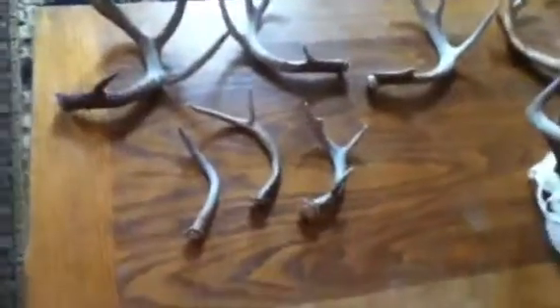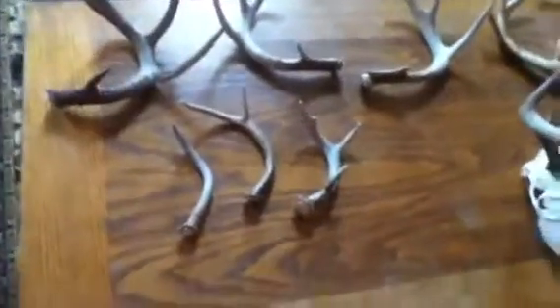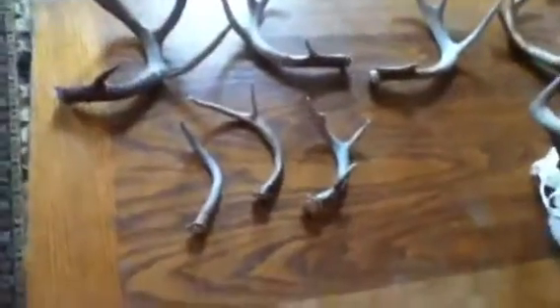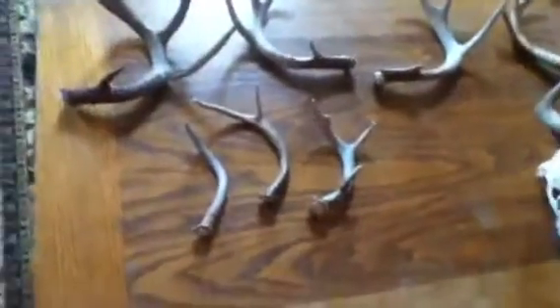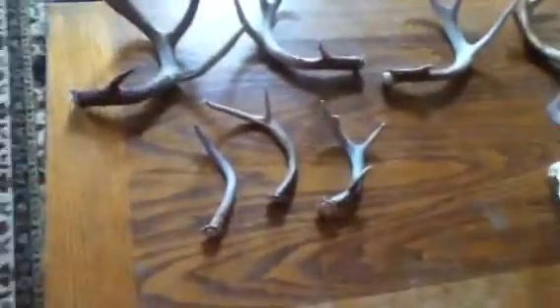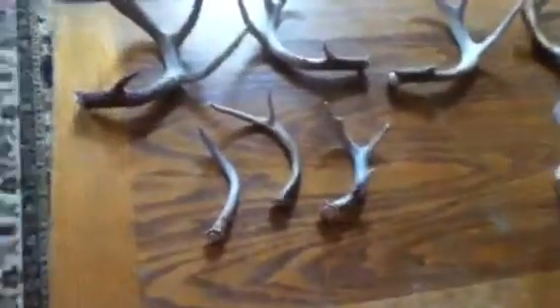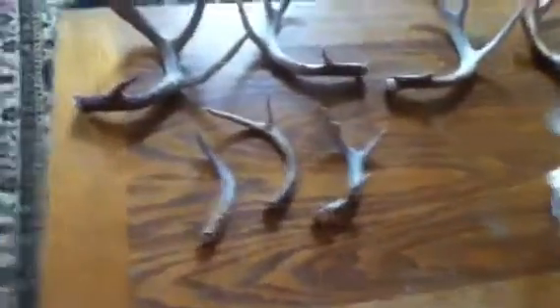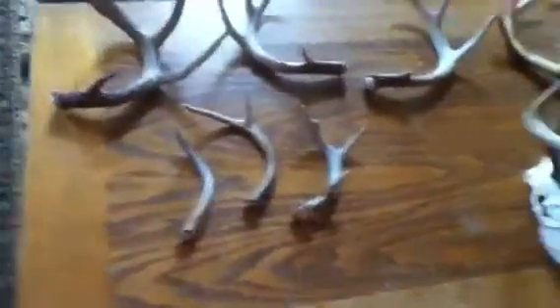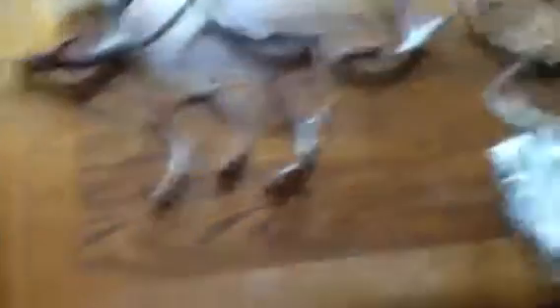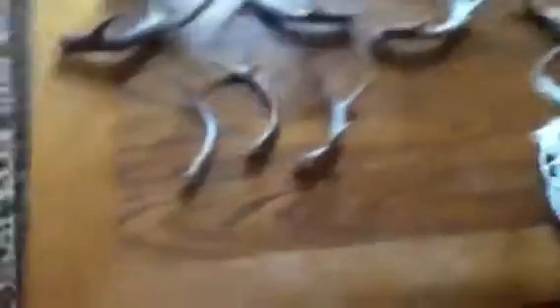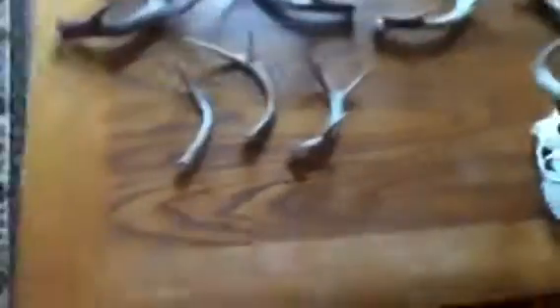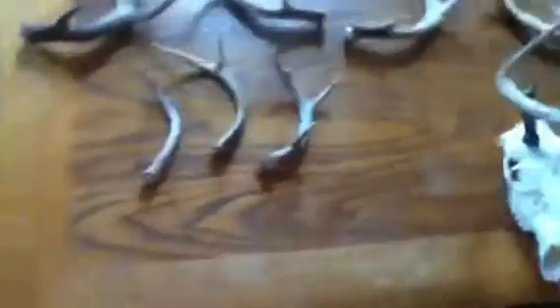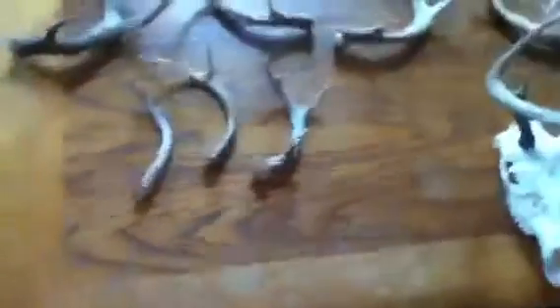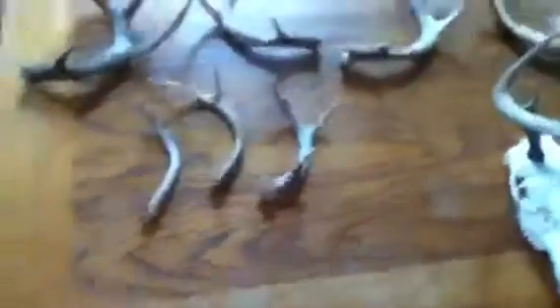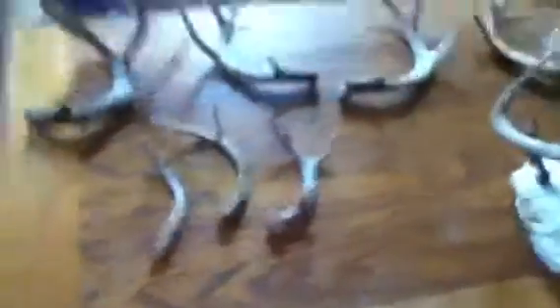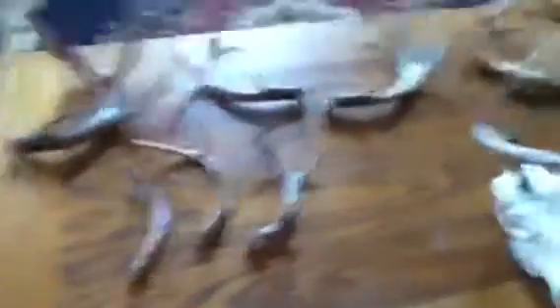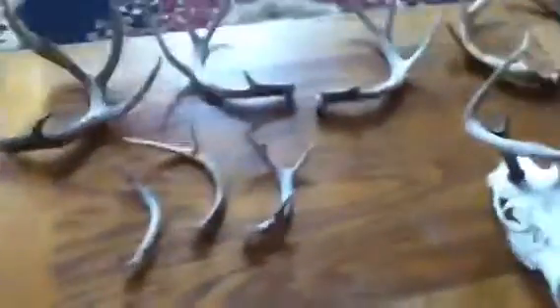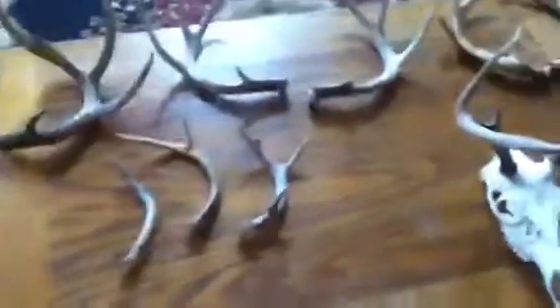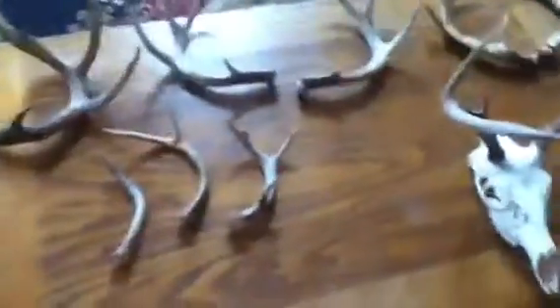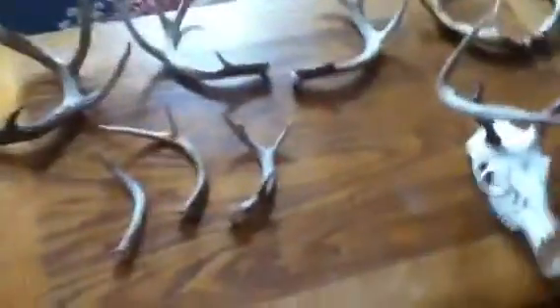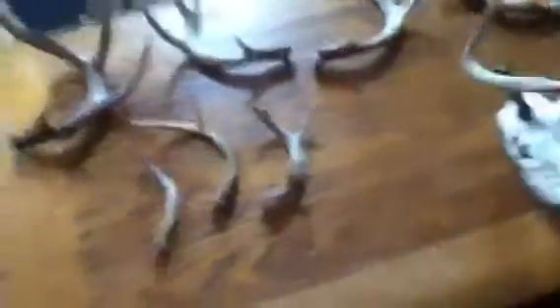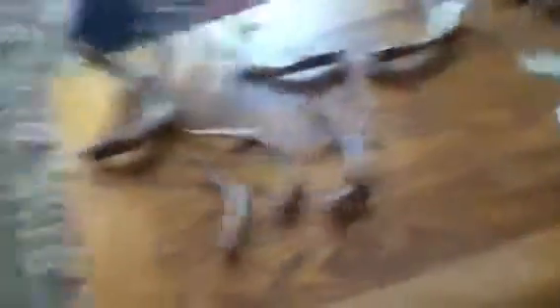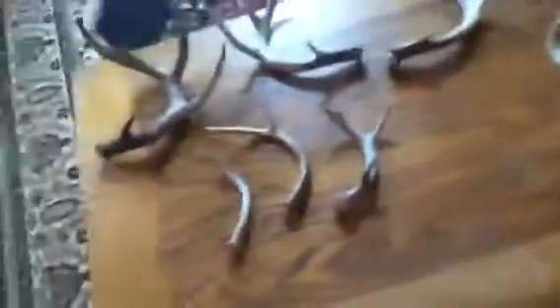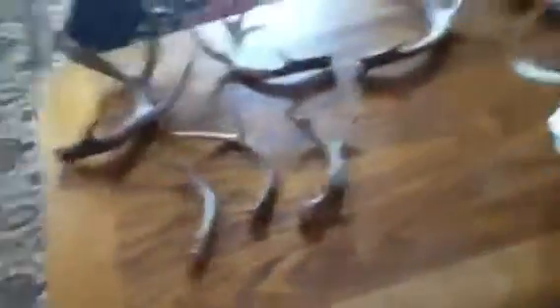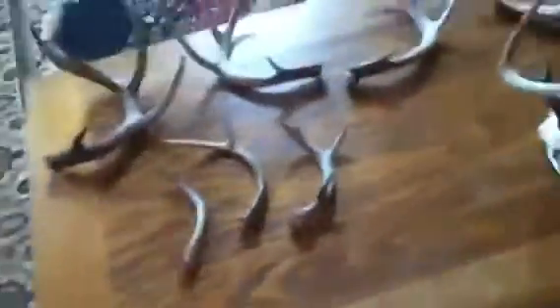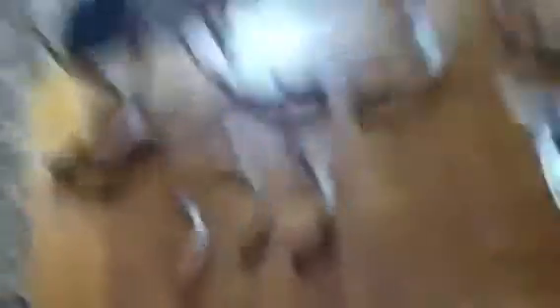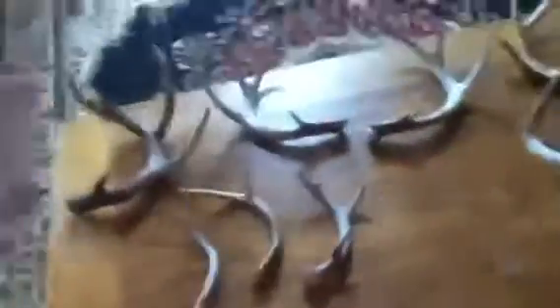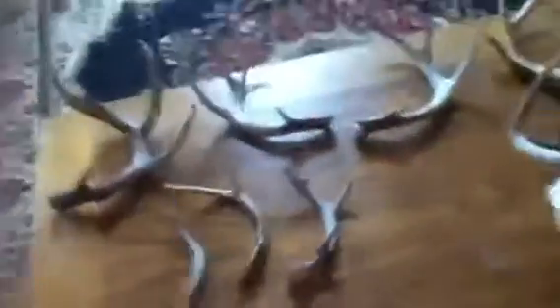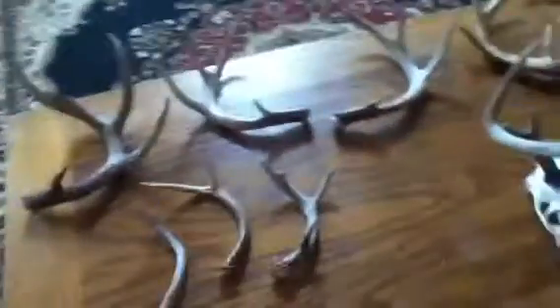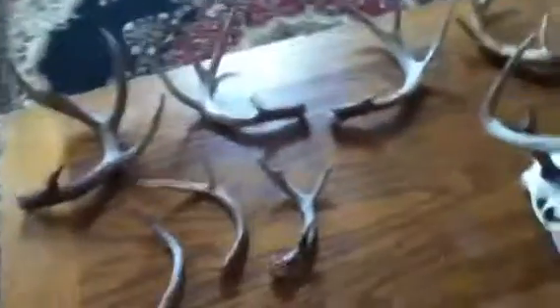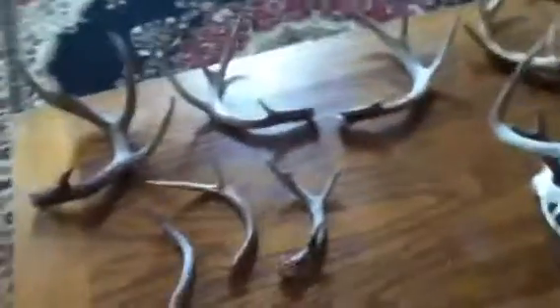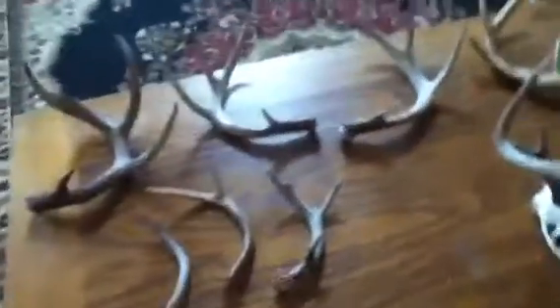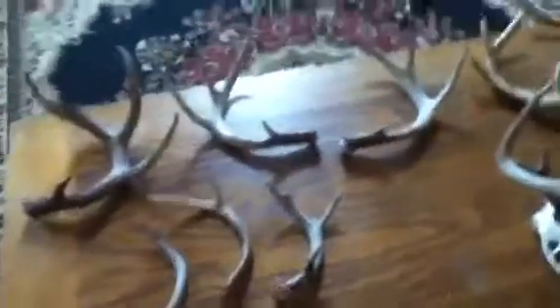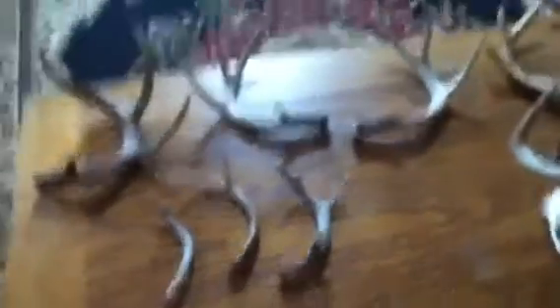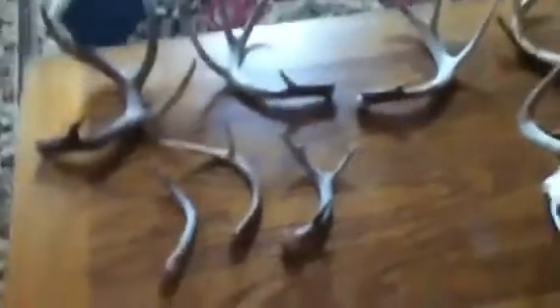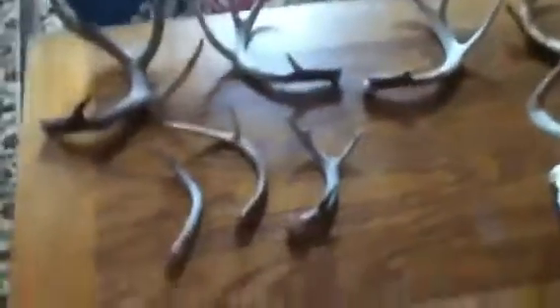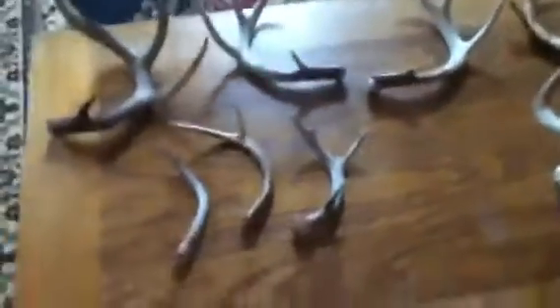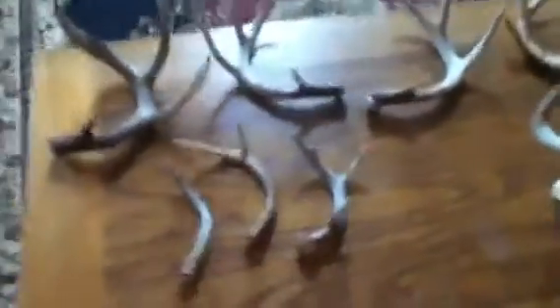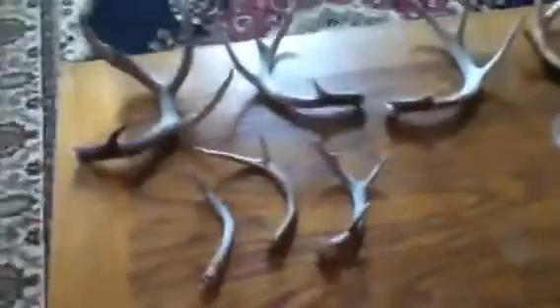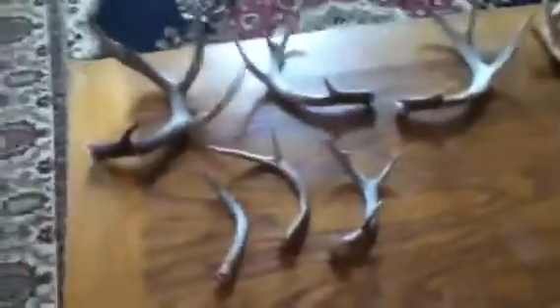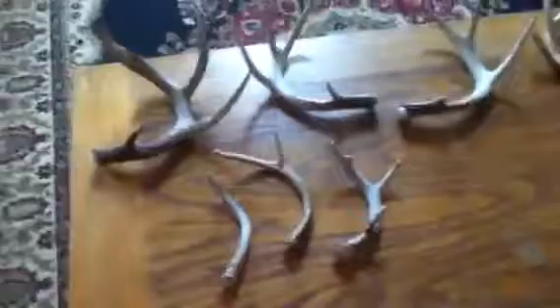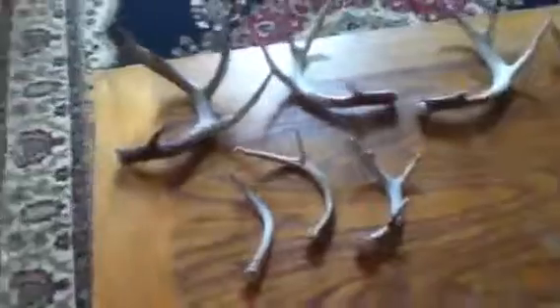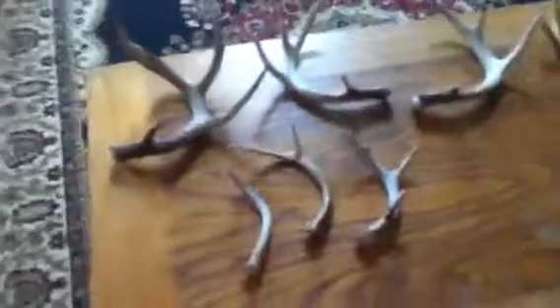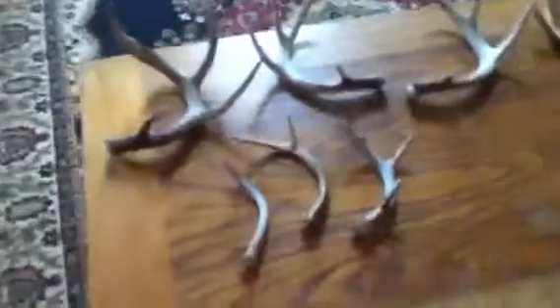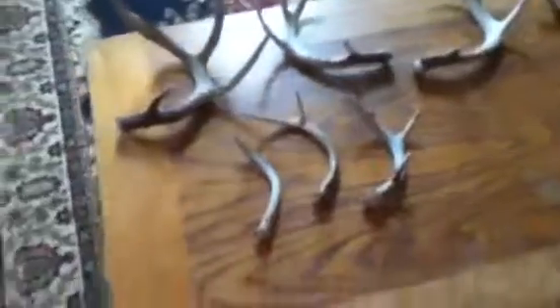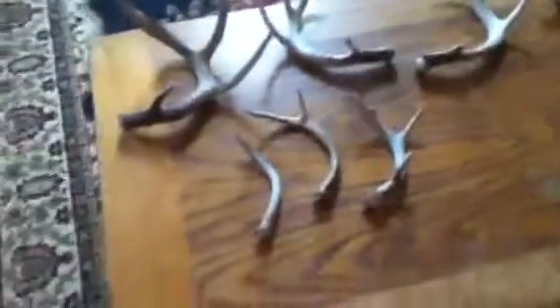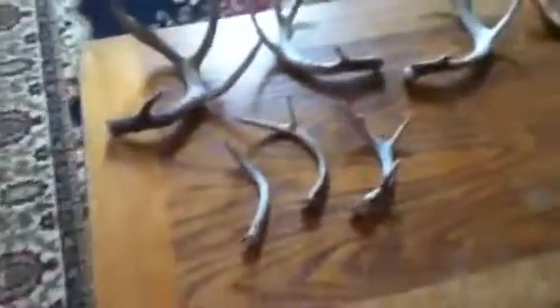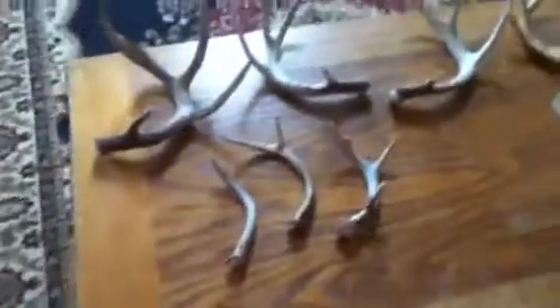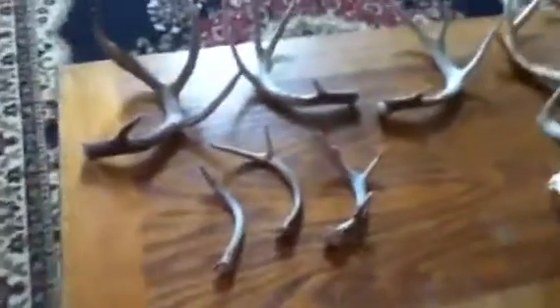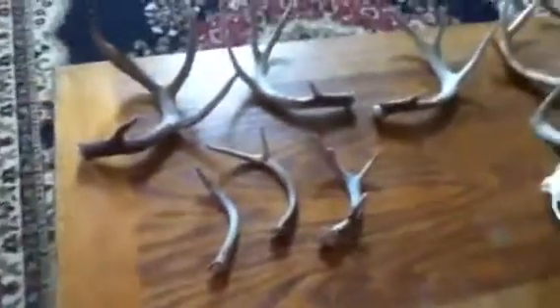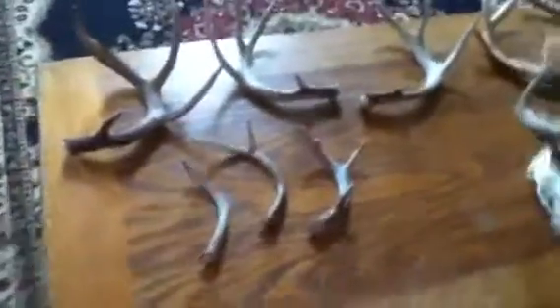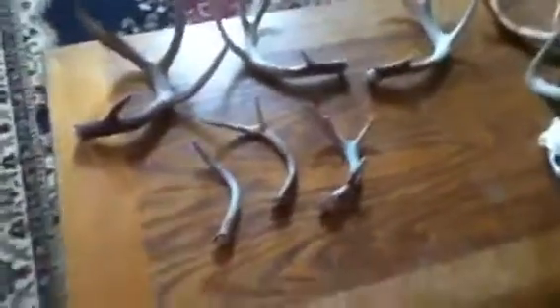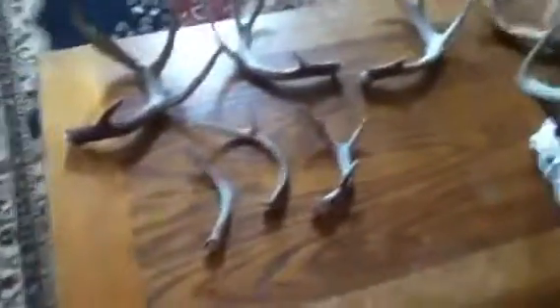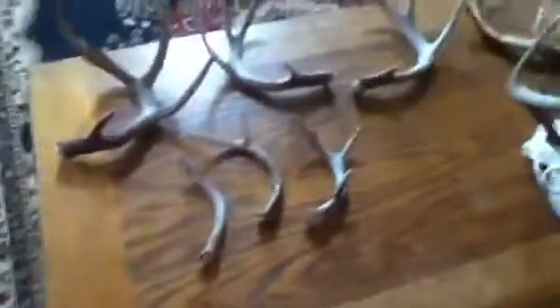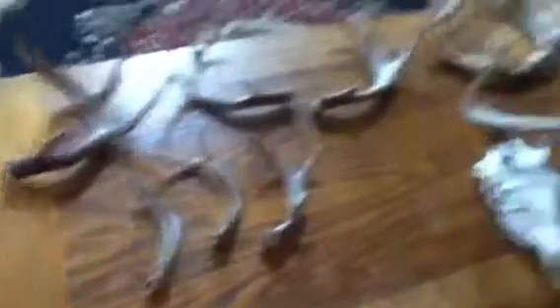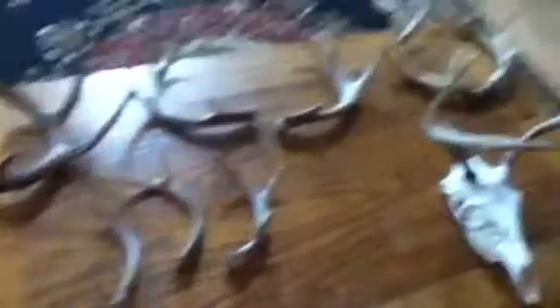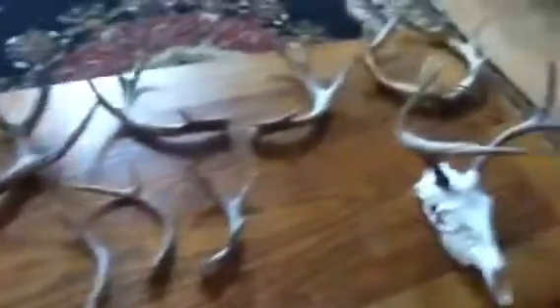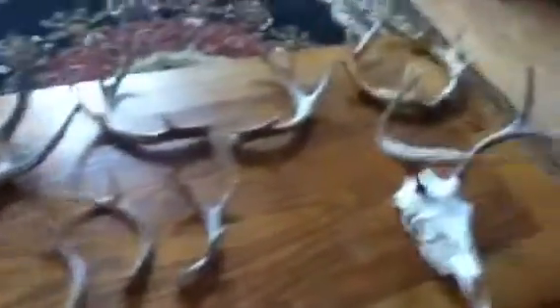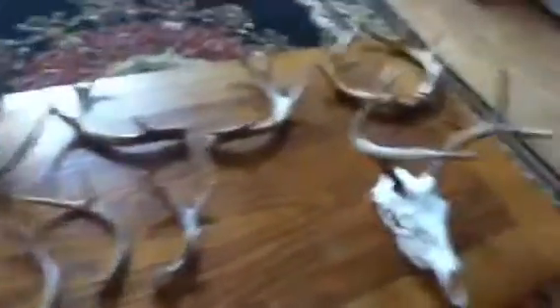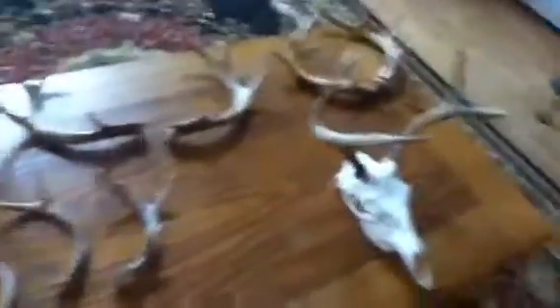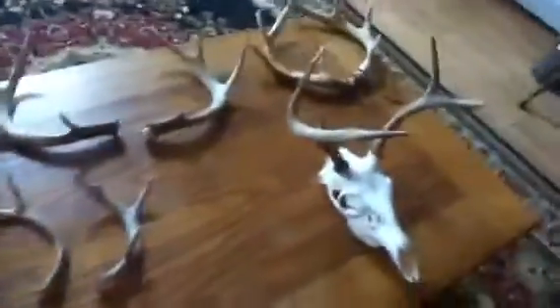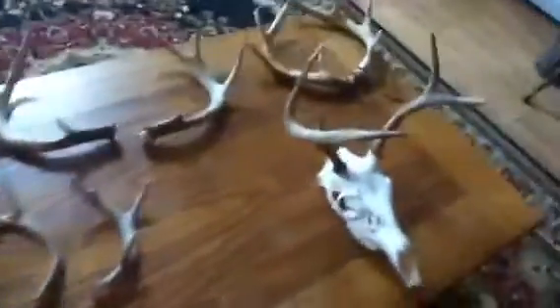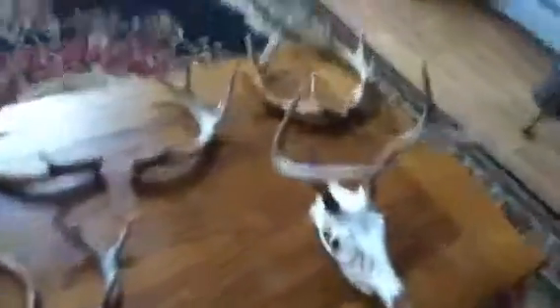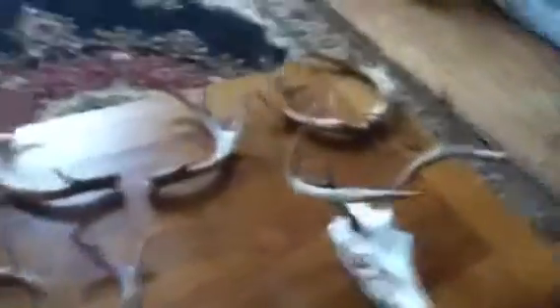Fishing Double 10 here, and just wanted to show you guys some of the antlers I found this year and years past, so let's get started.